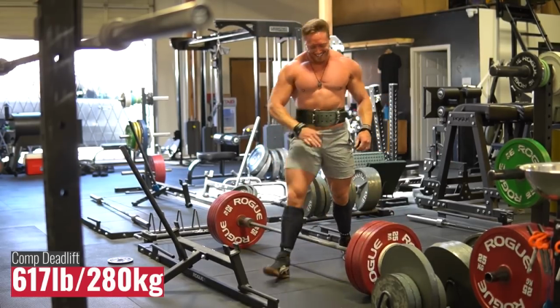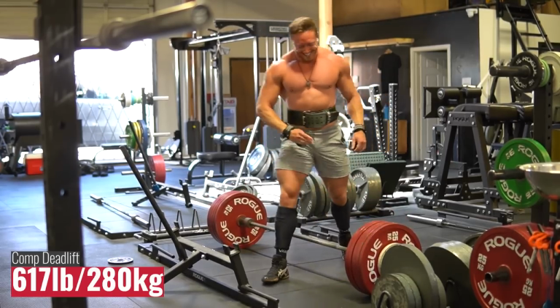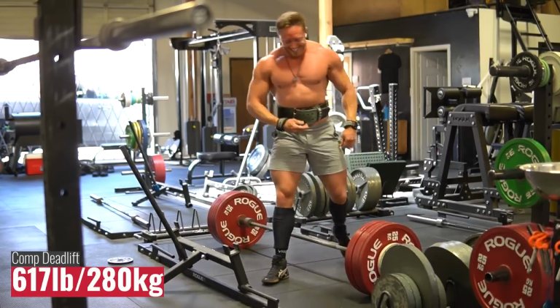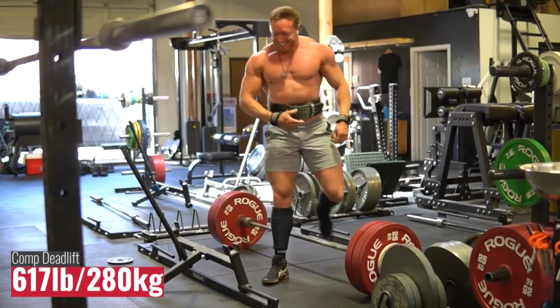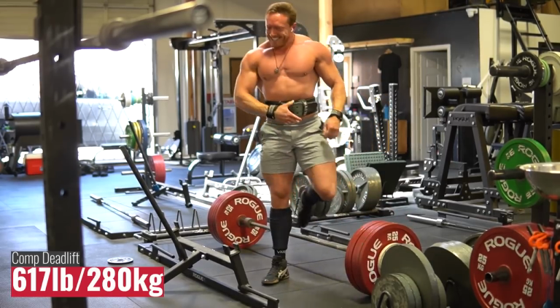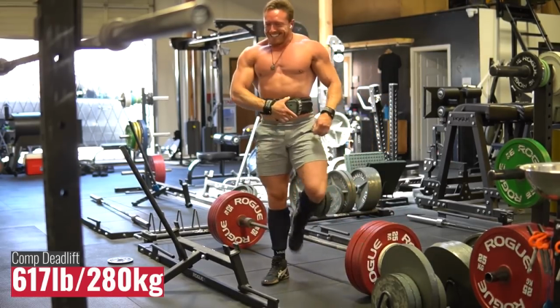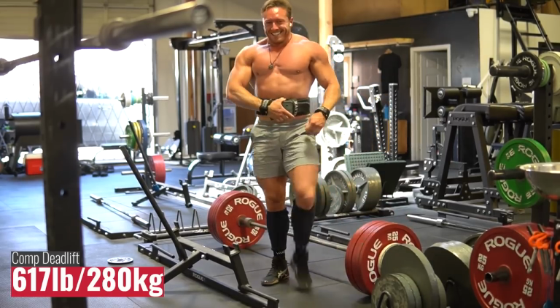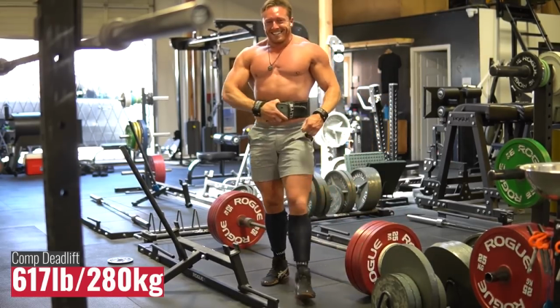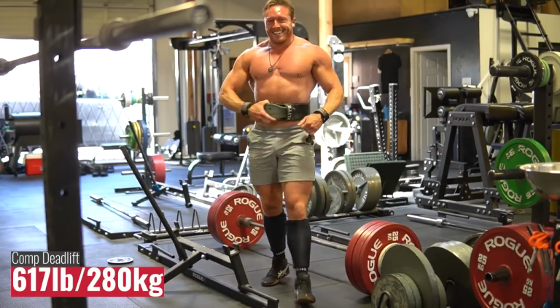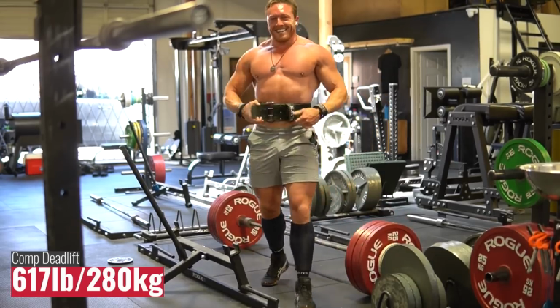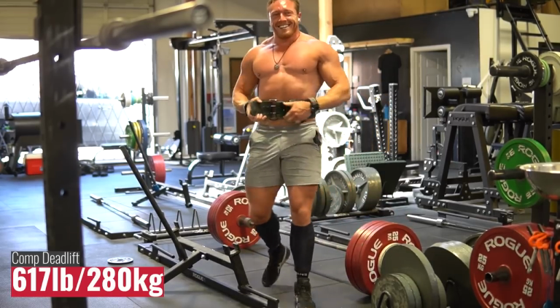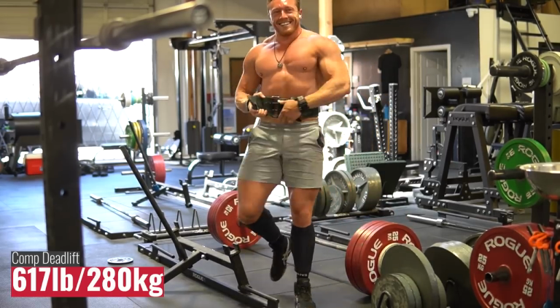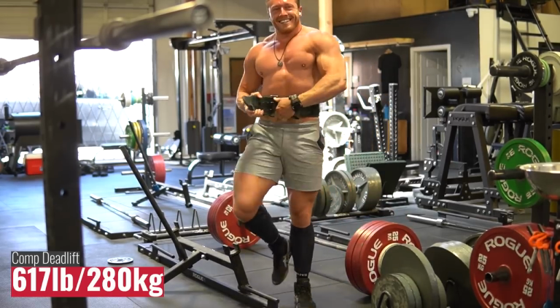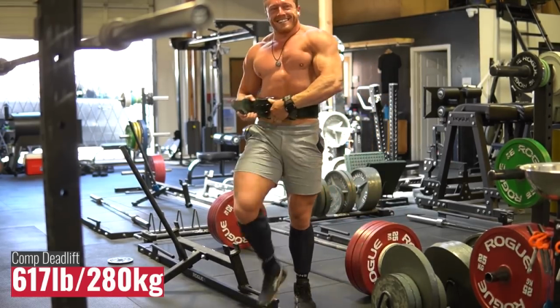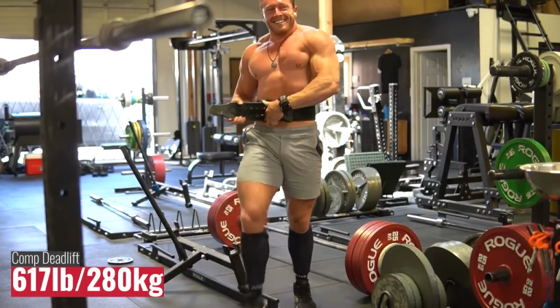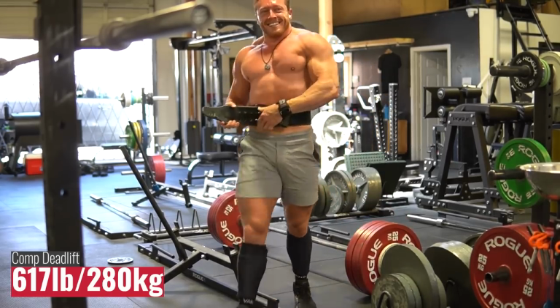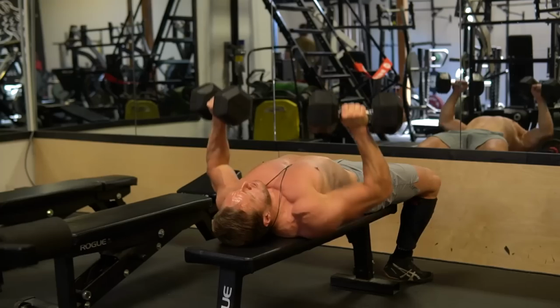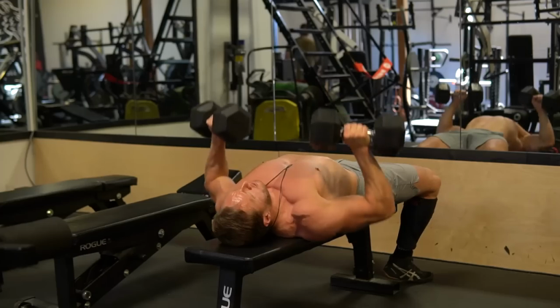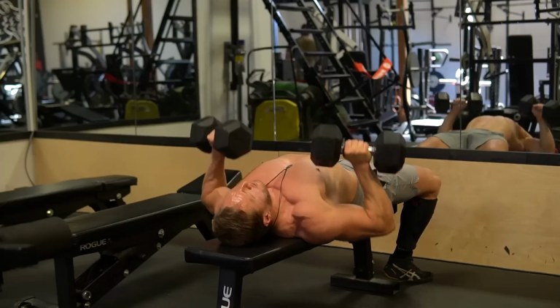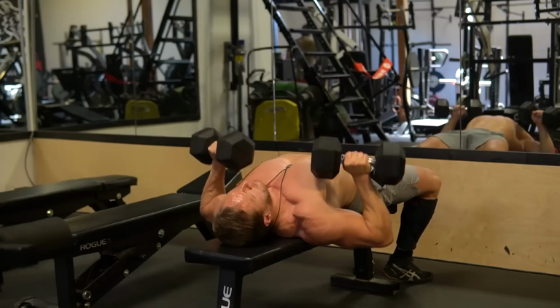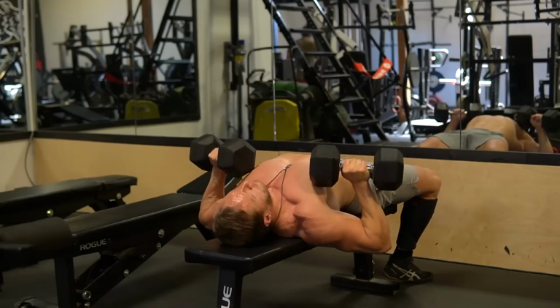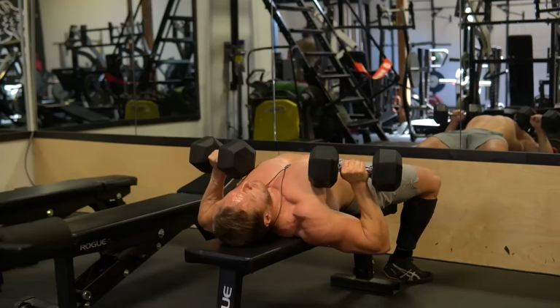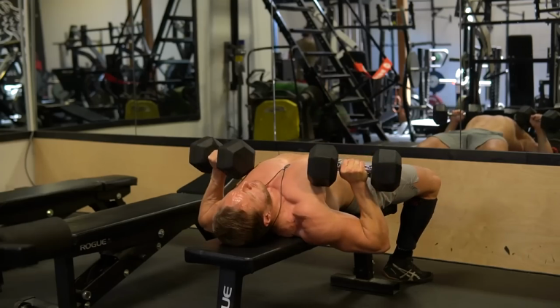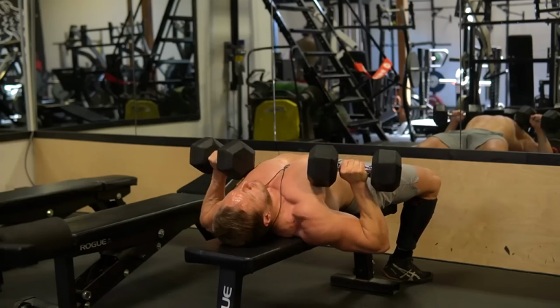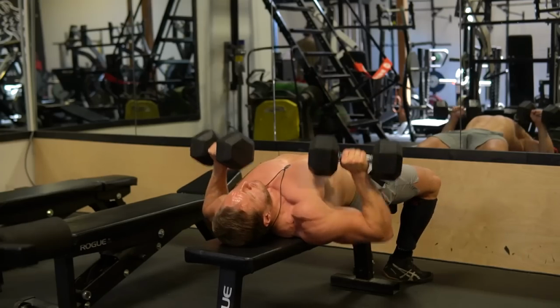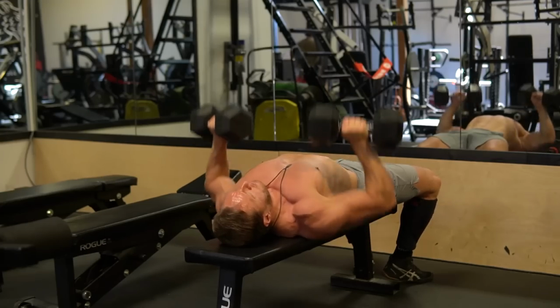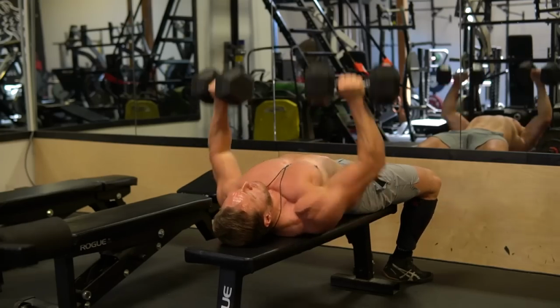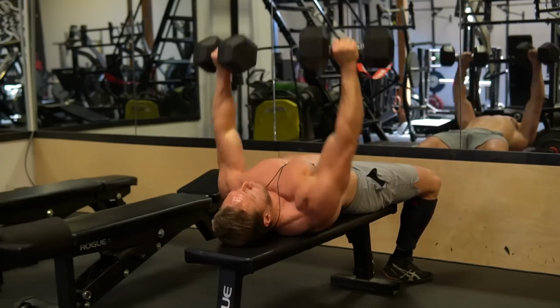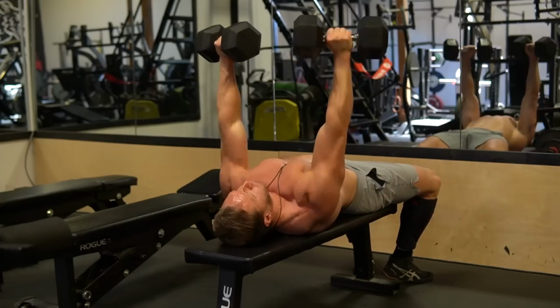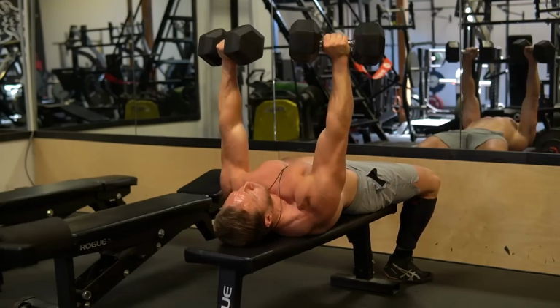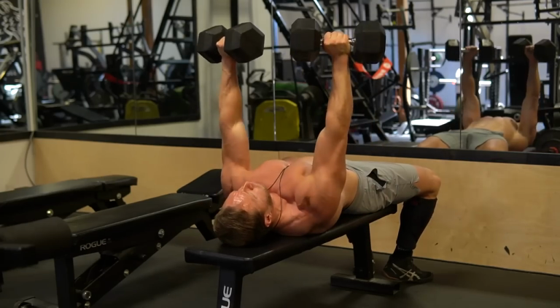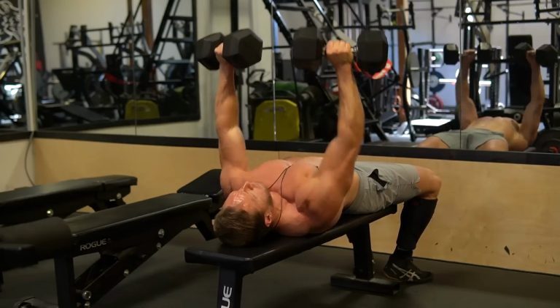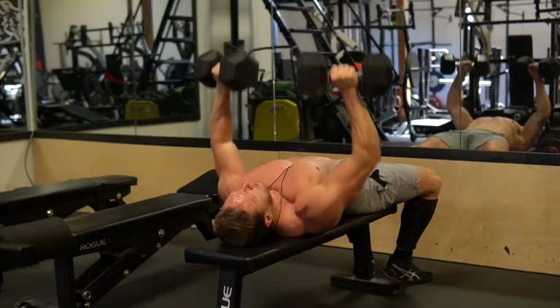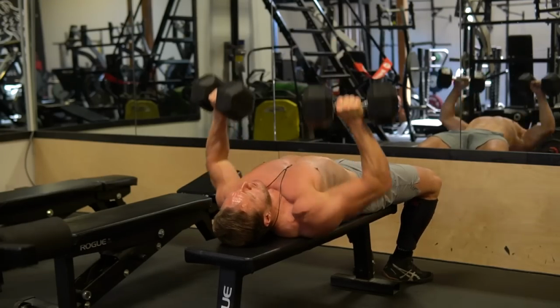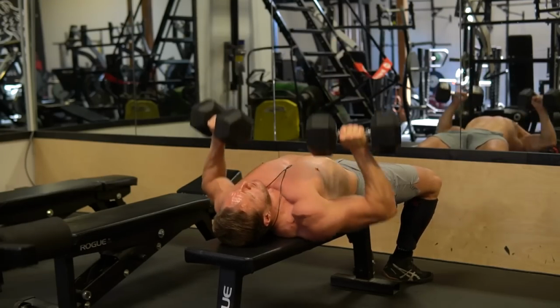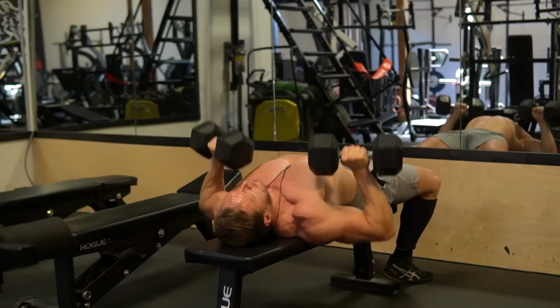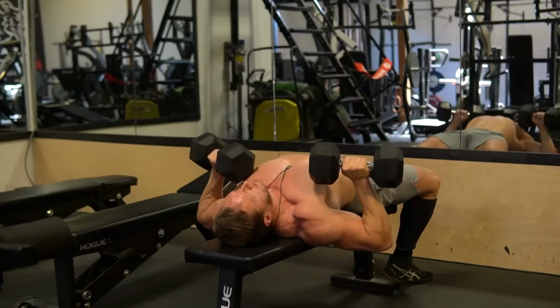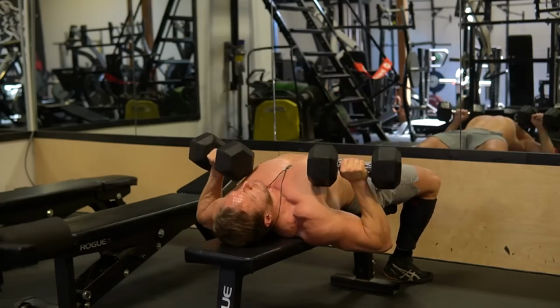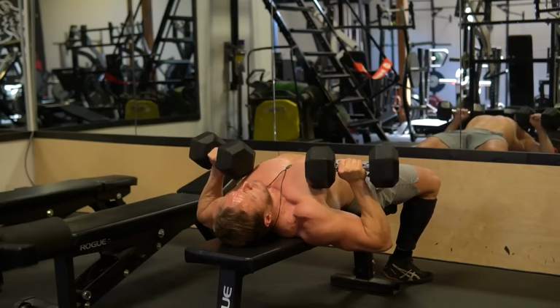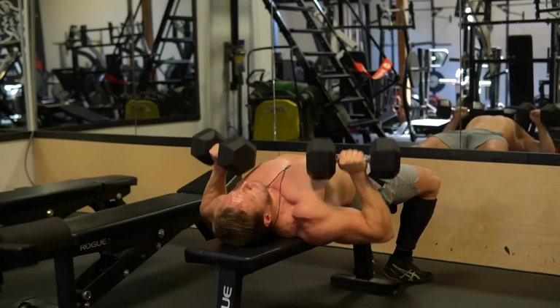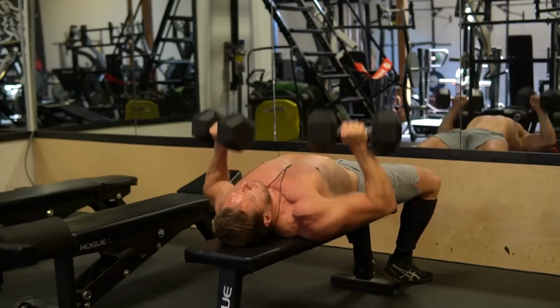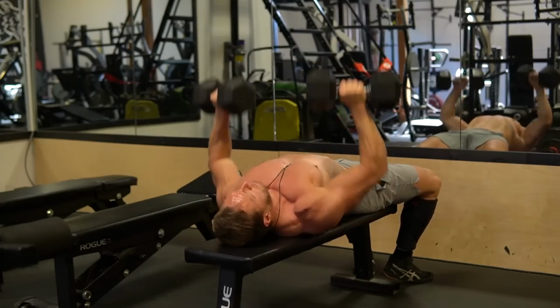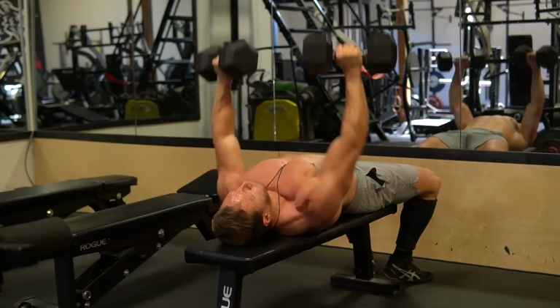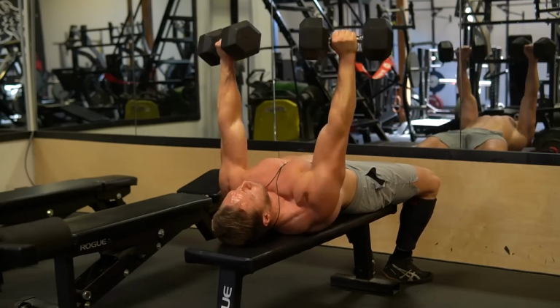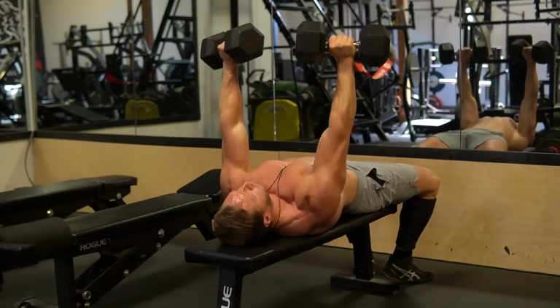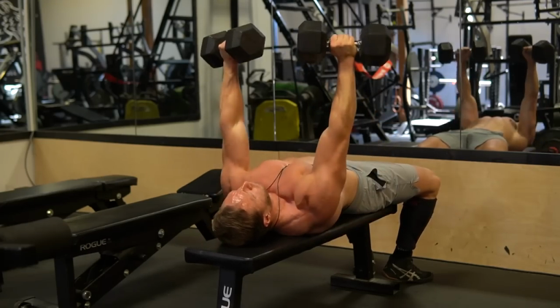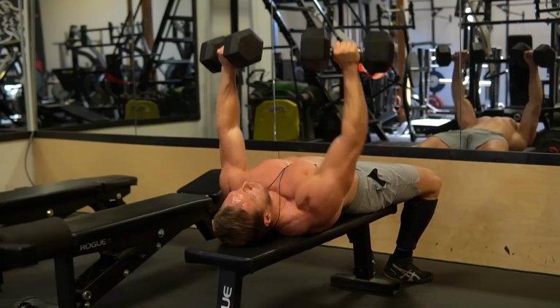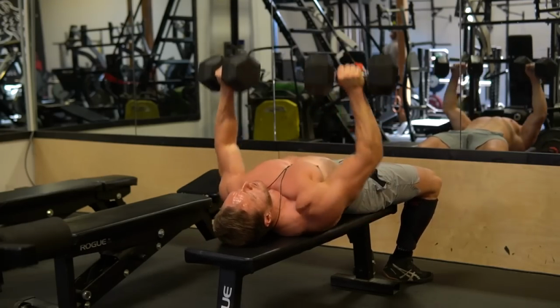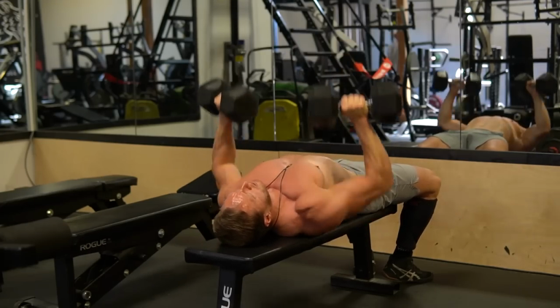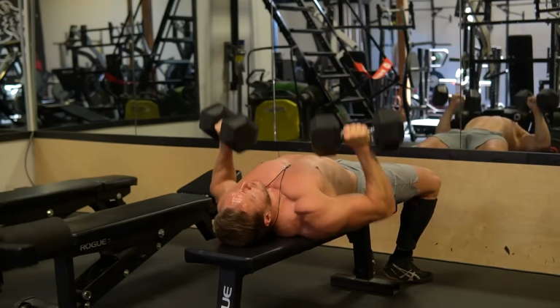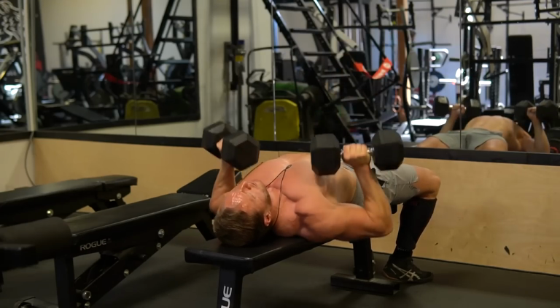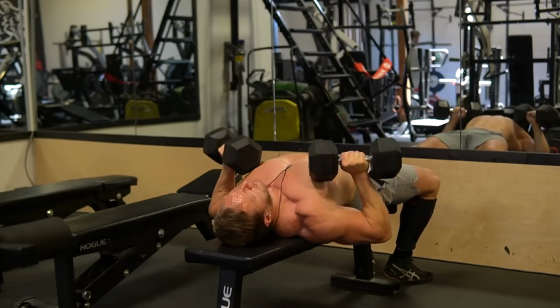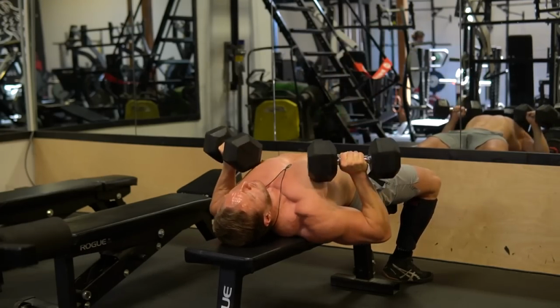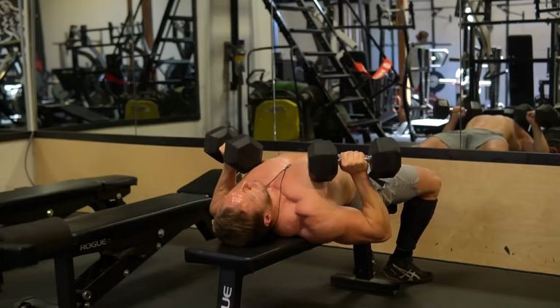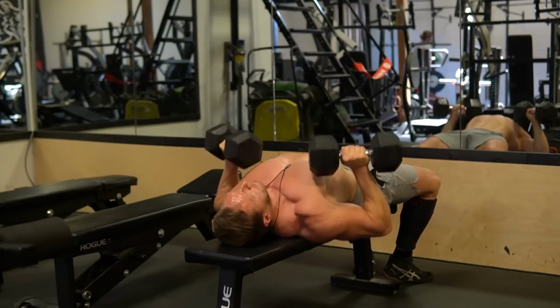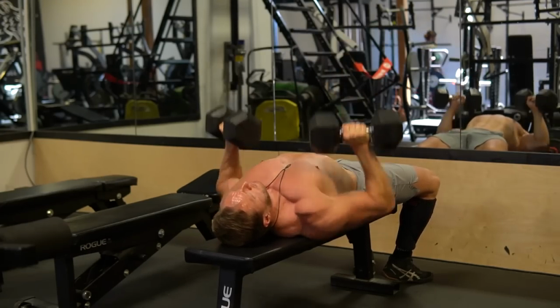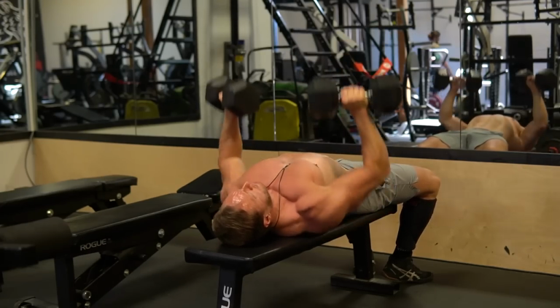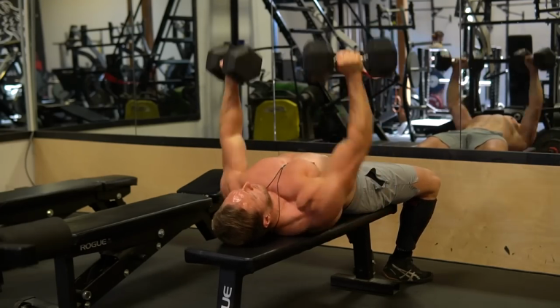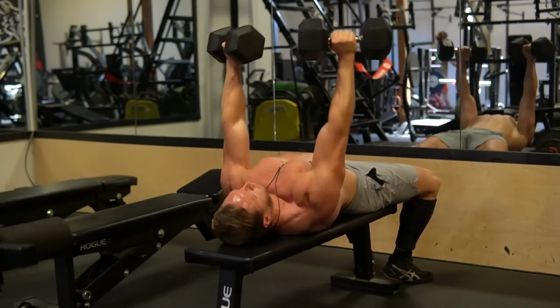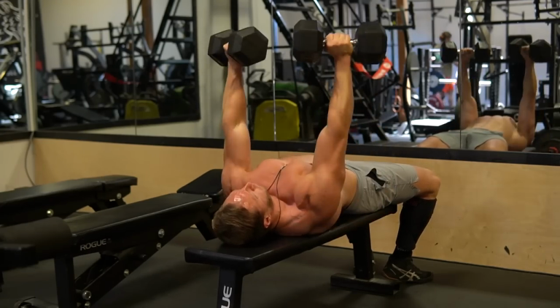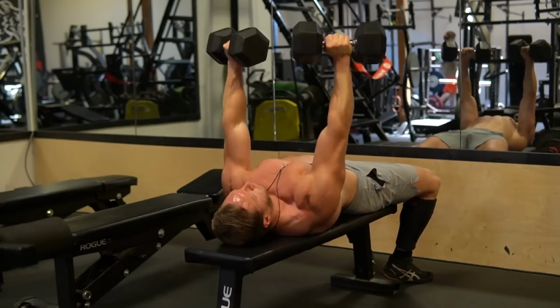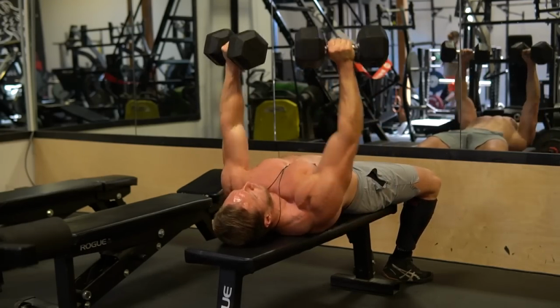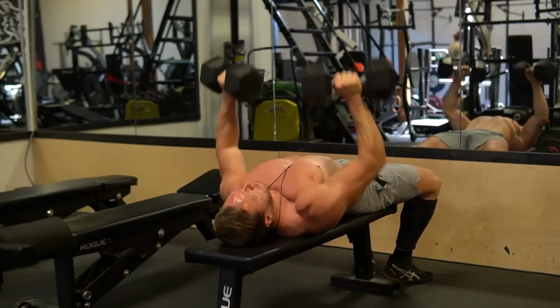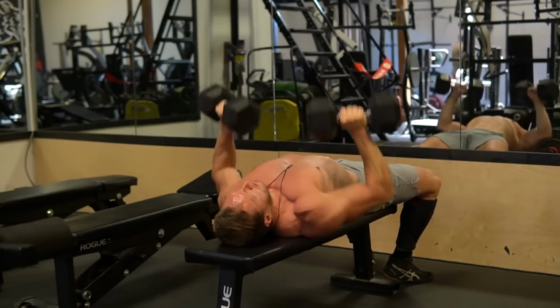The last set and the last back-down set there were done with straps because I had a callus tear on one of the back-down sets.